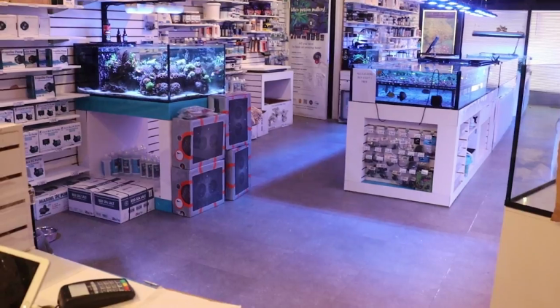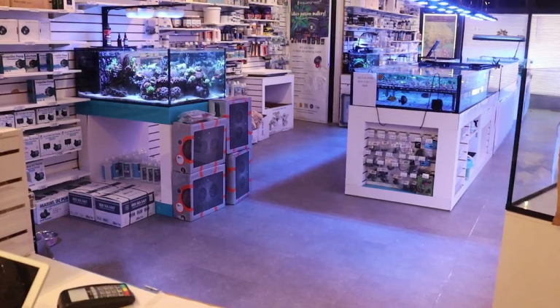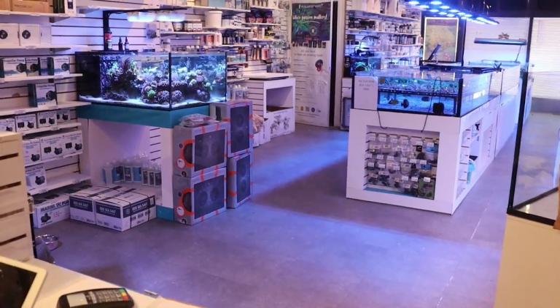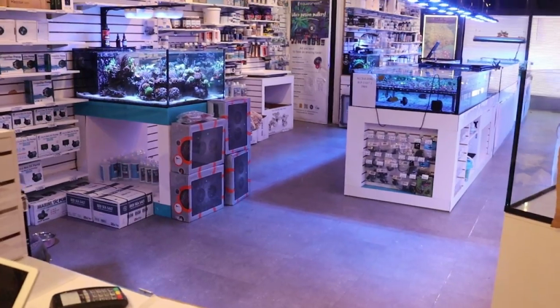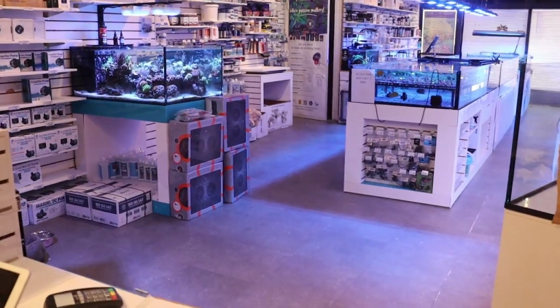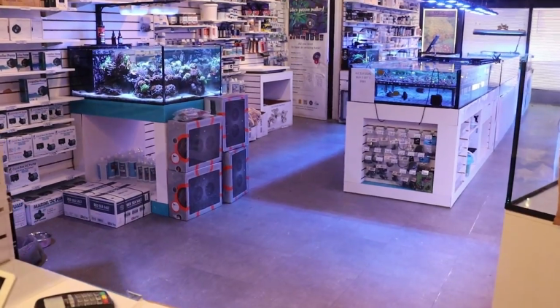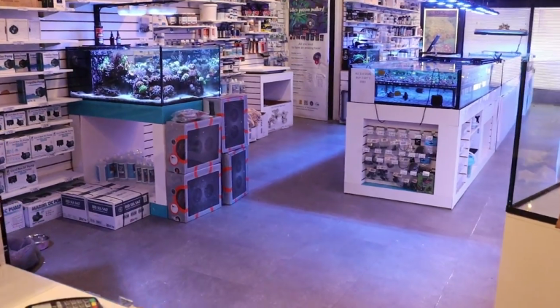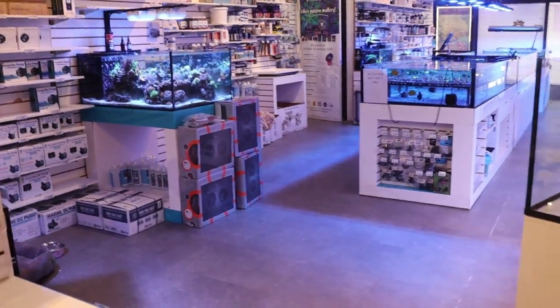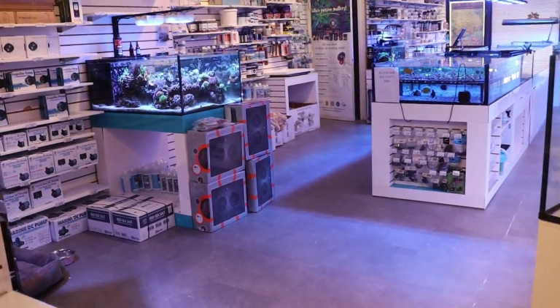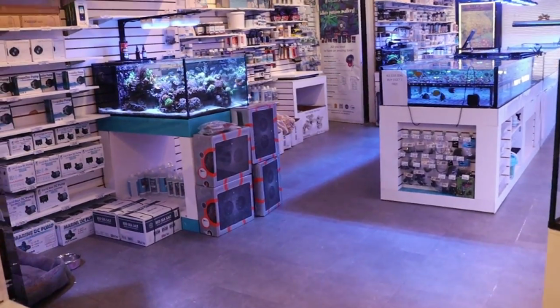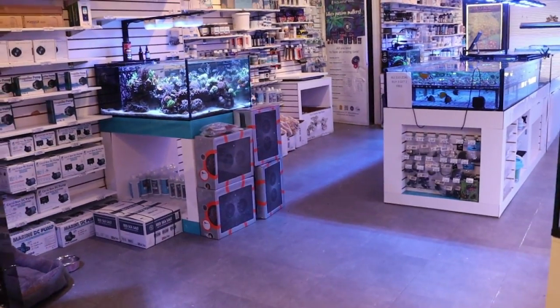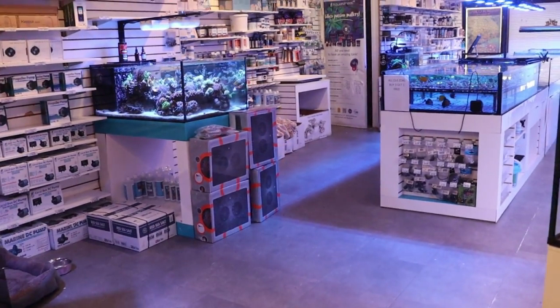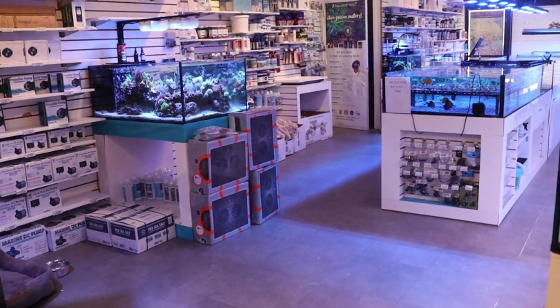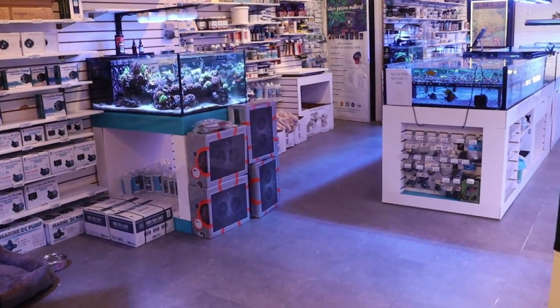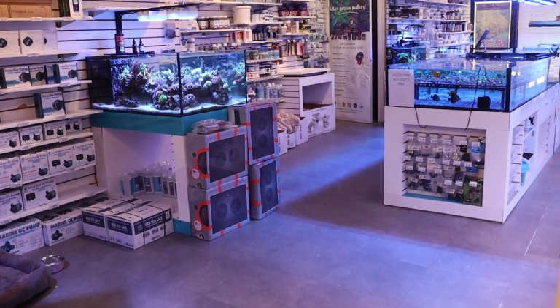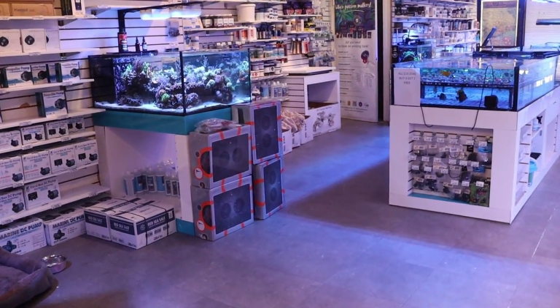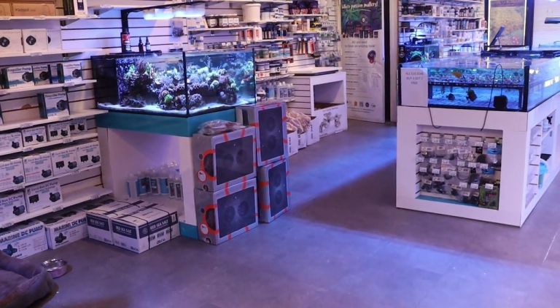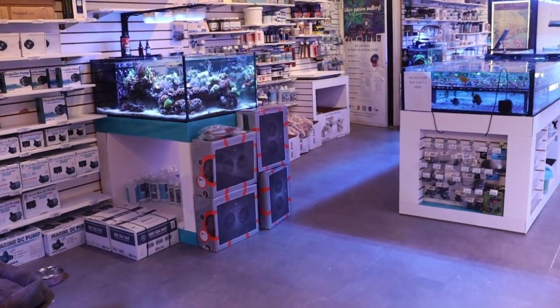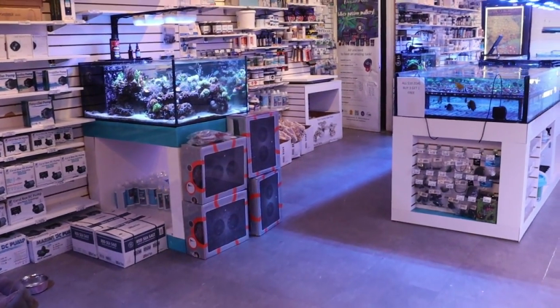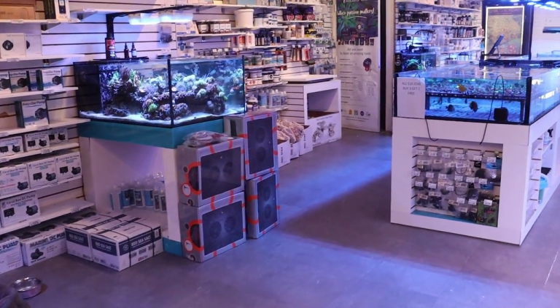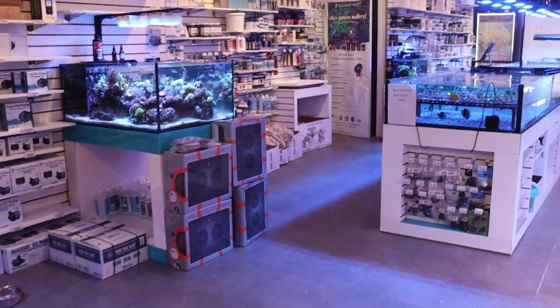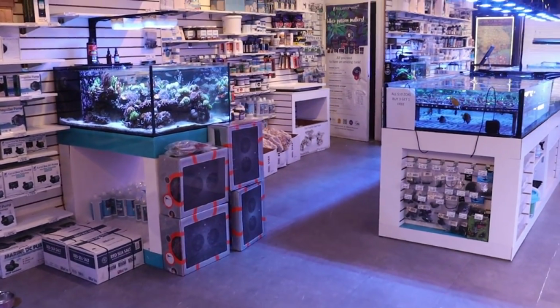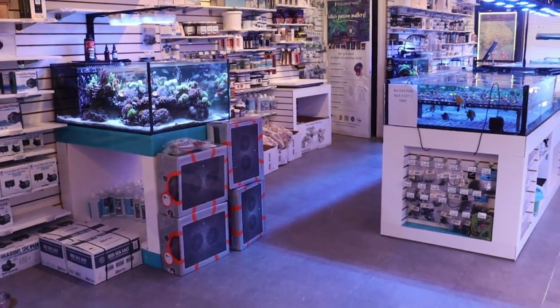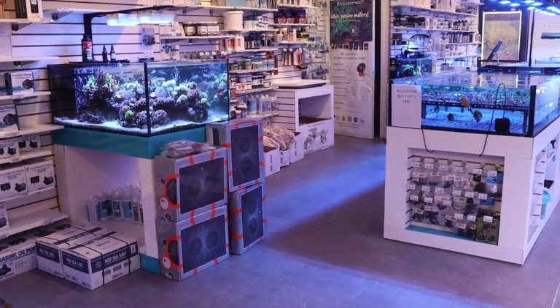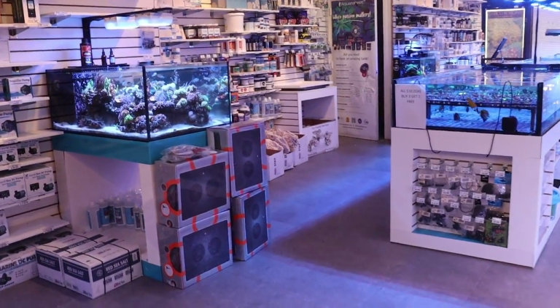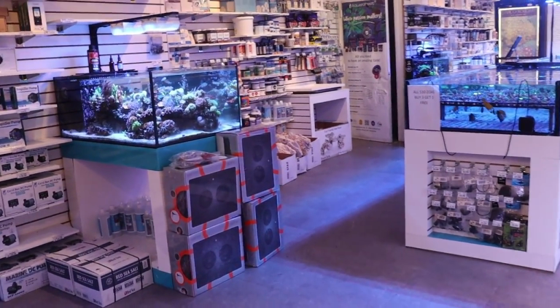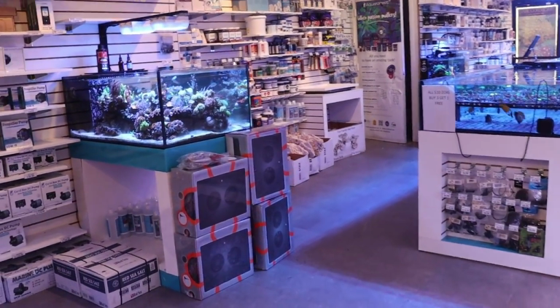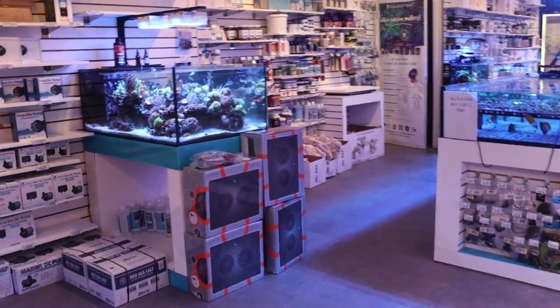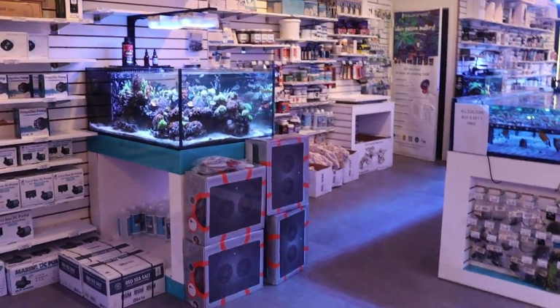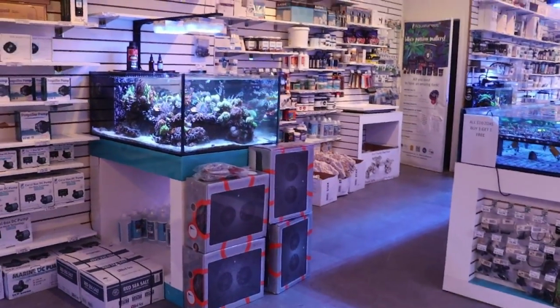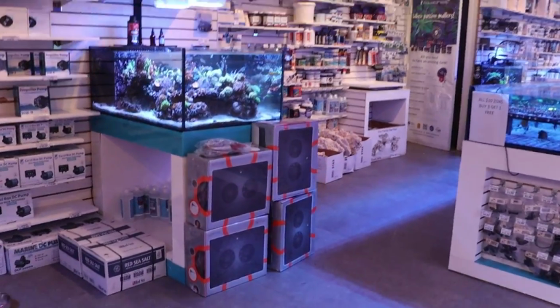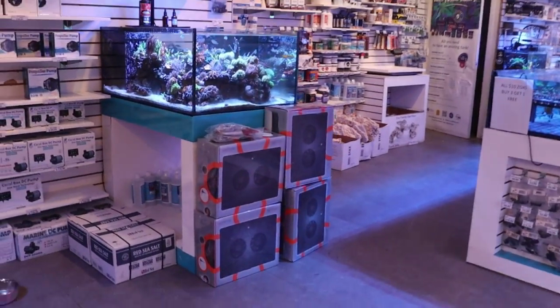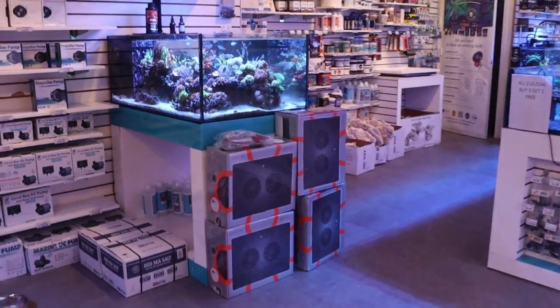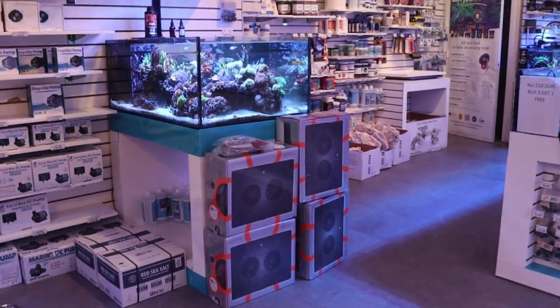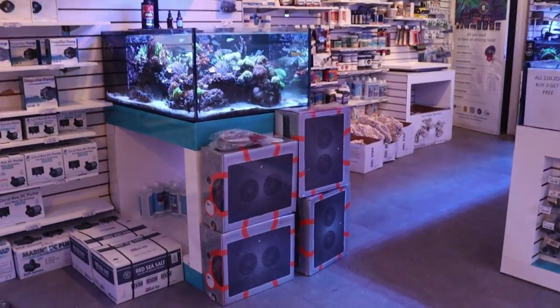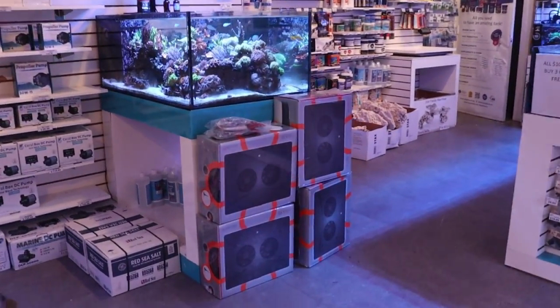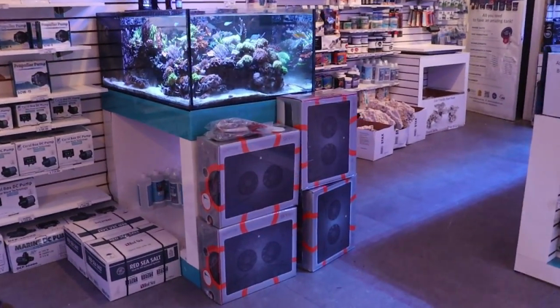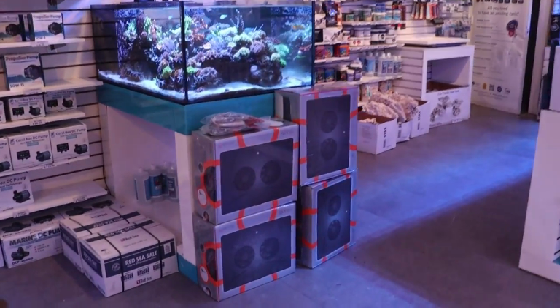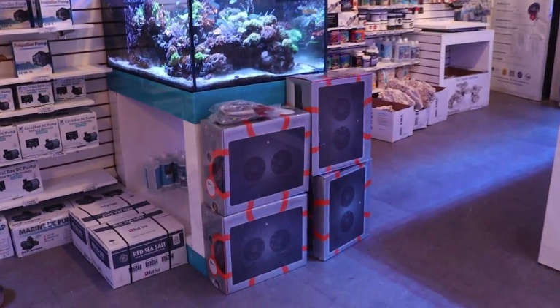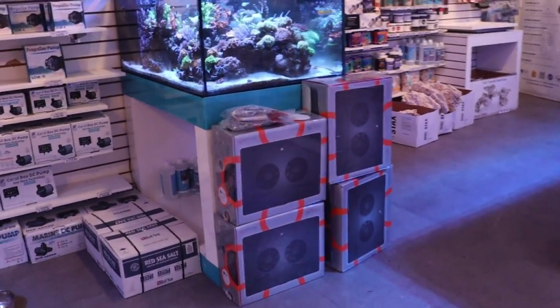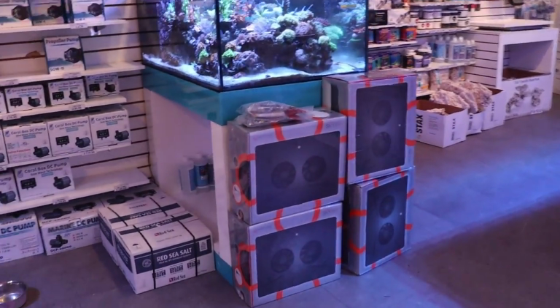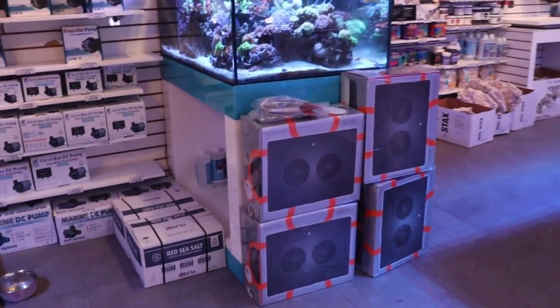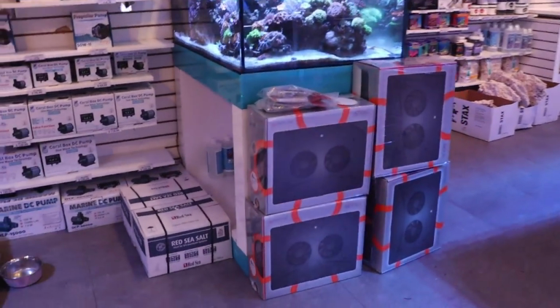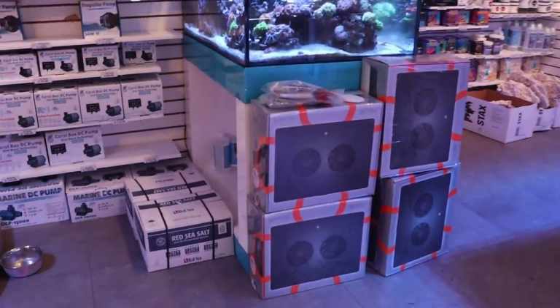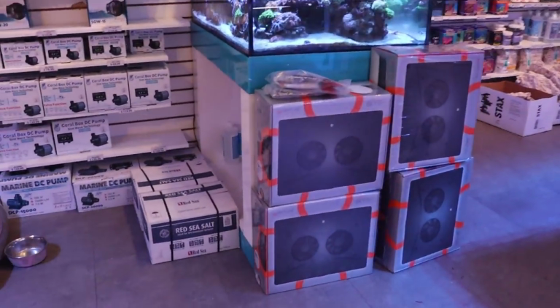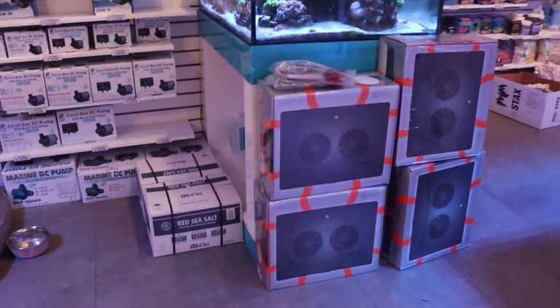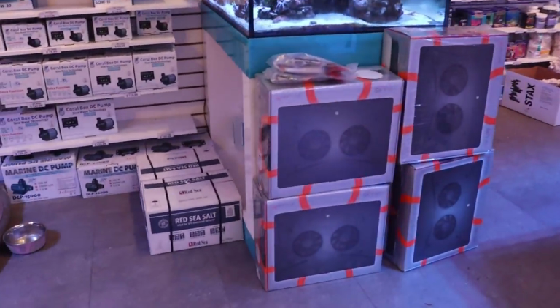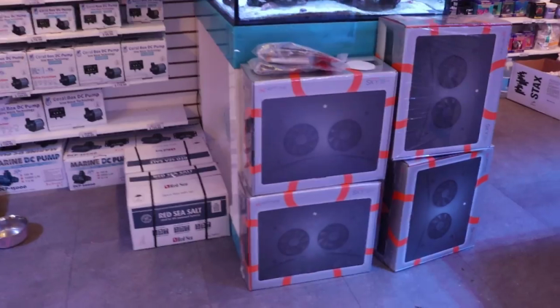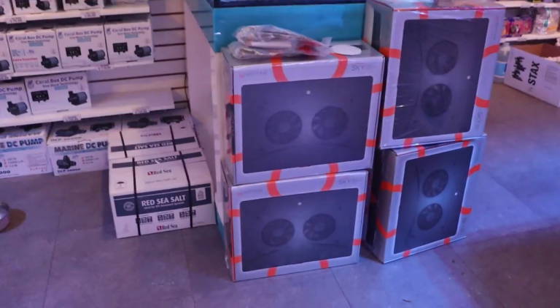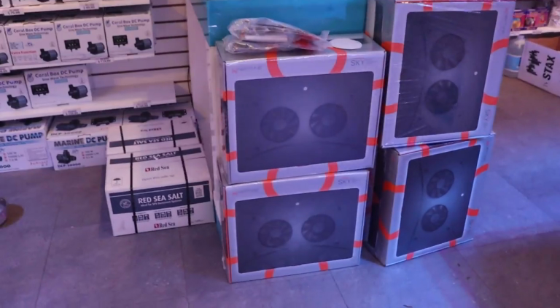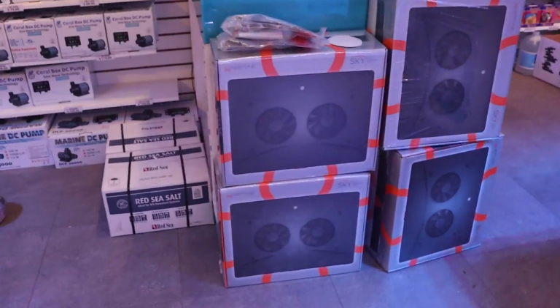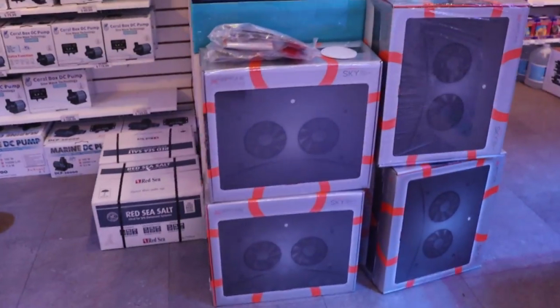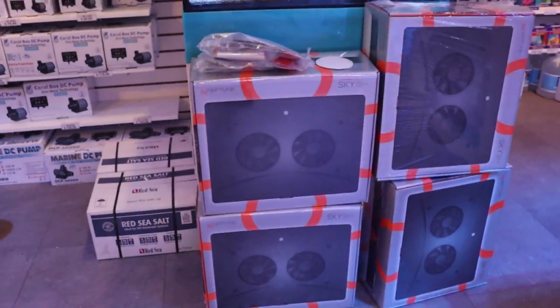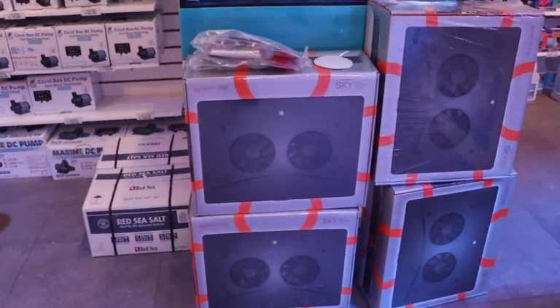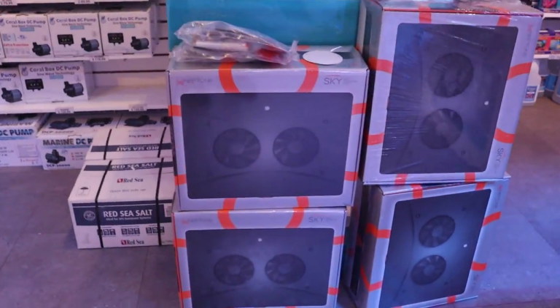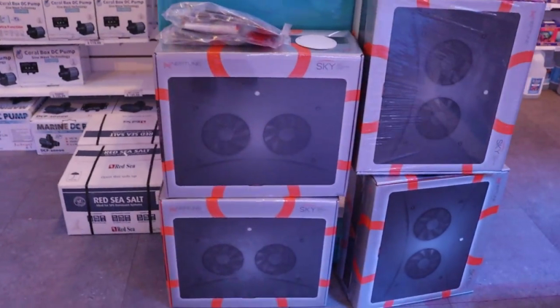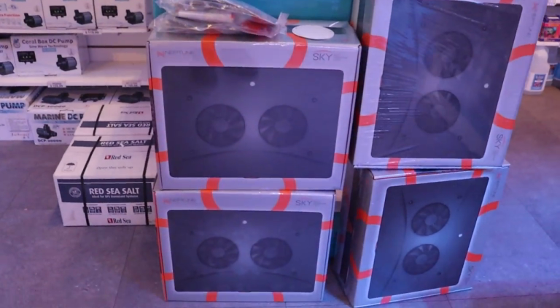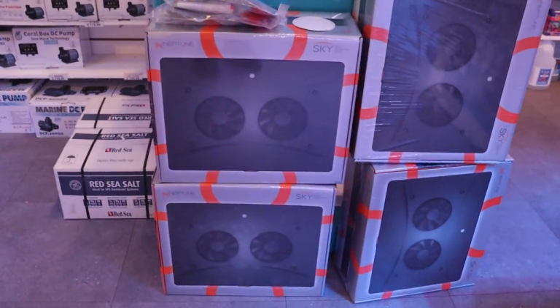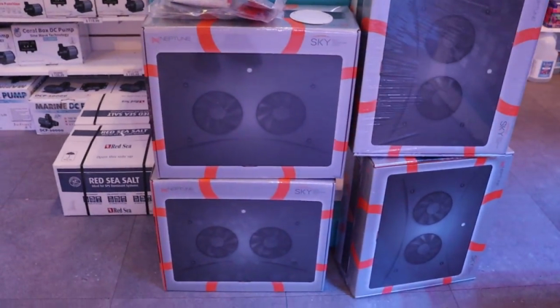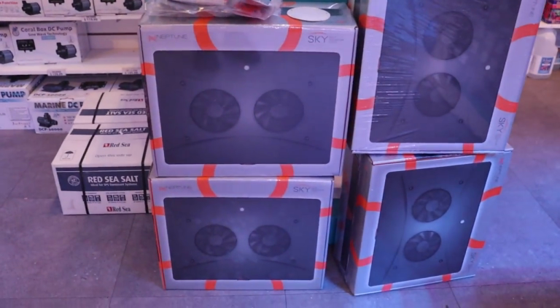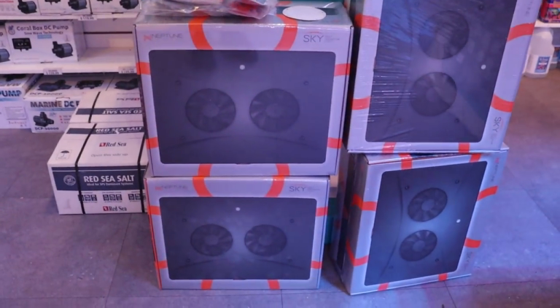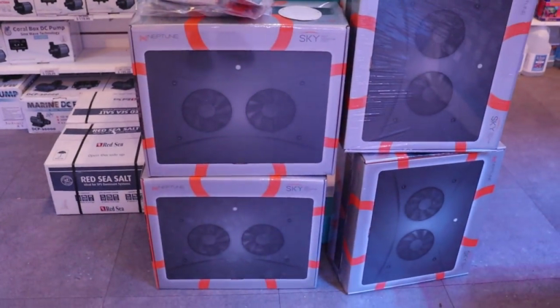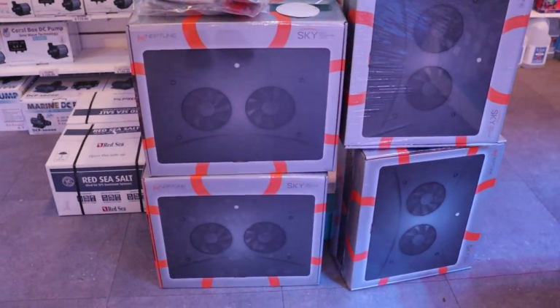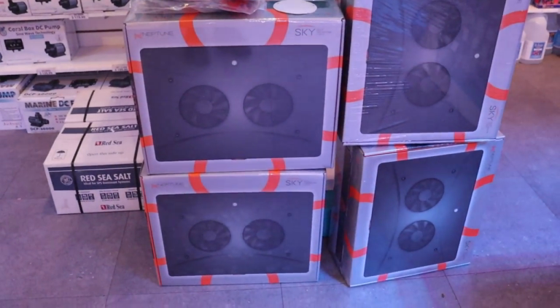What's going on my reefing fans? Mark here at FragboxTV. We finally got in these new Neptune Skylights.